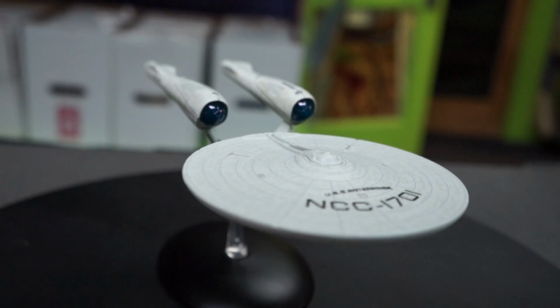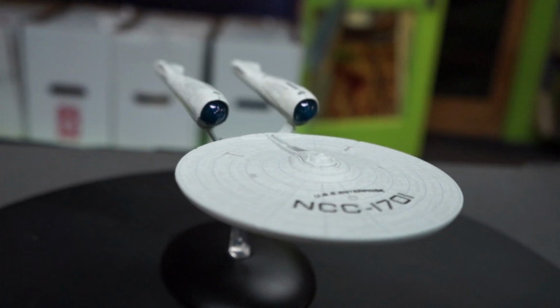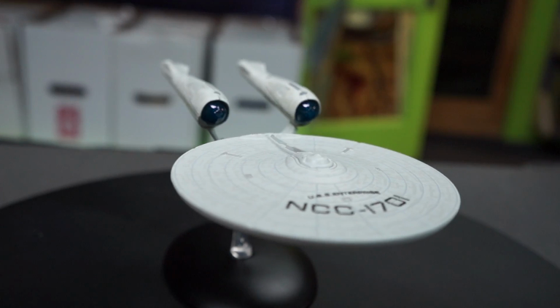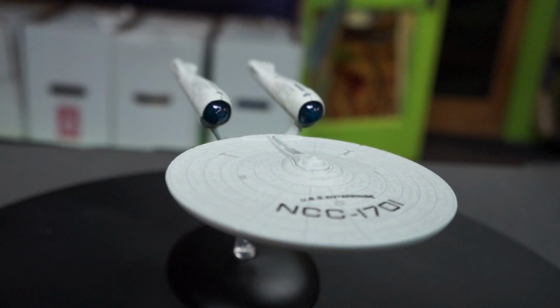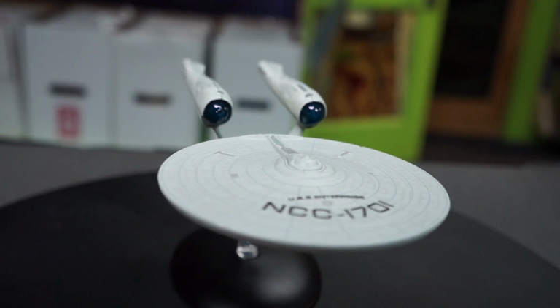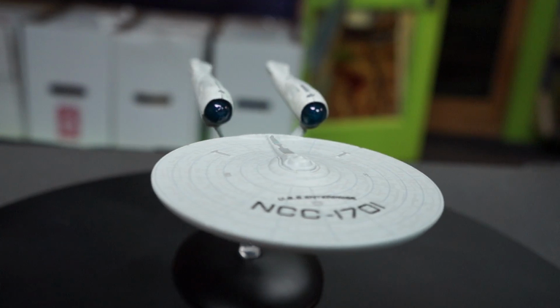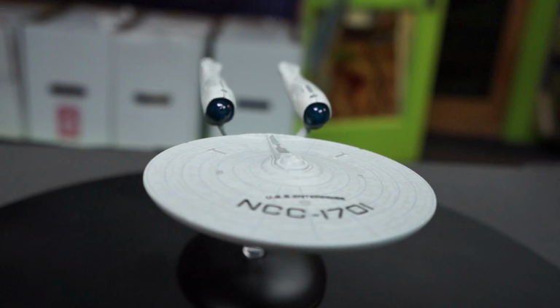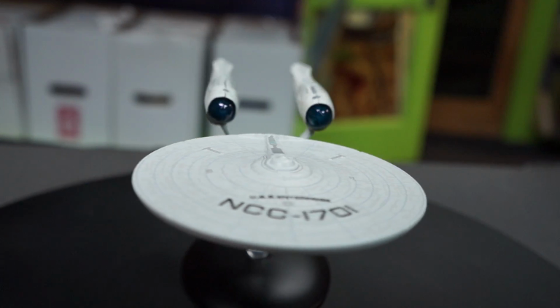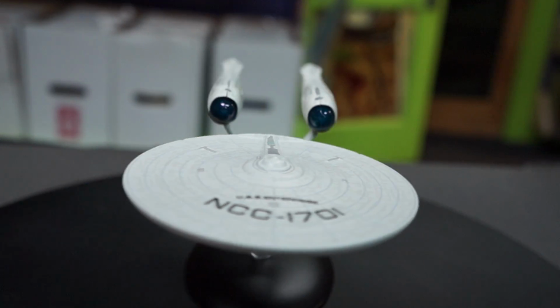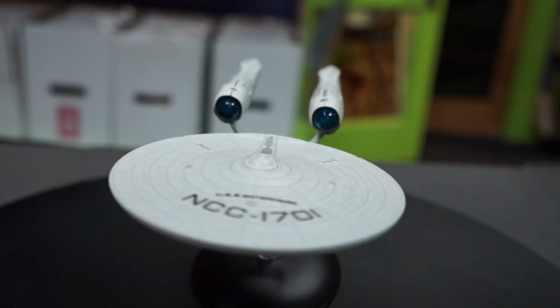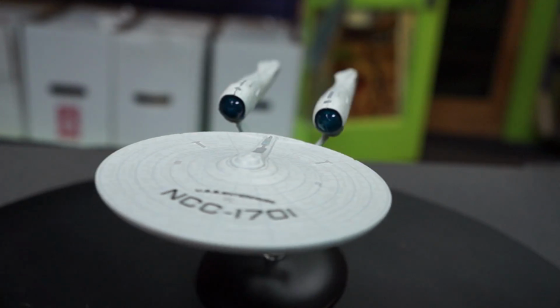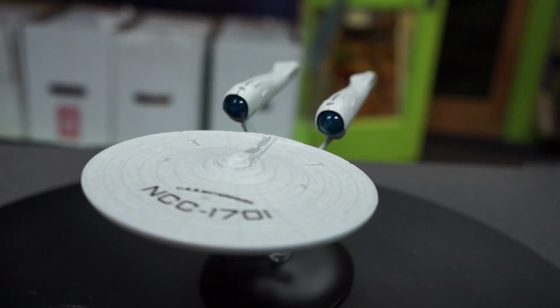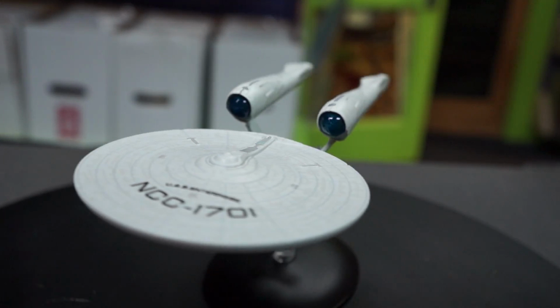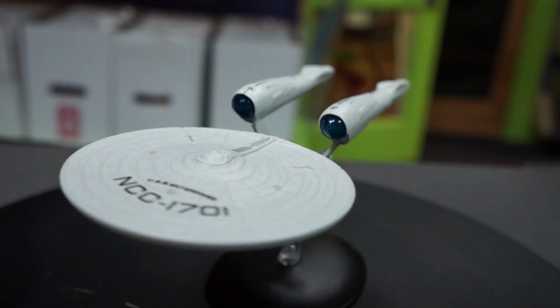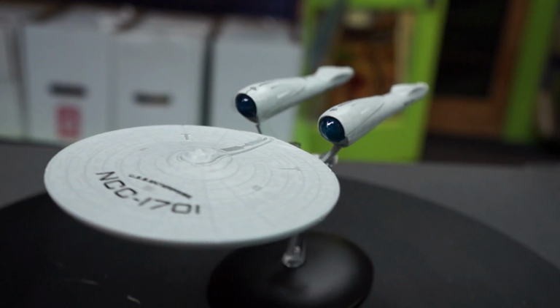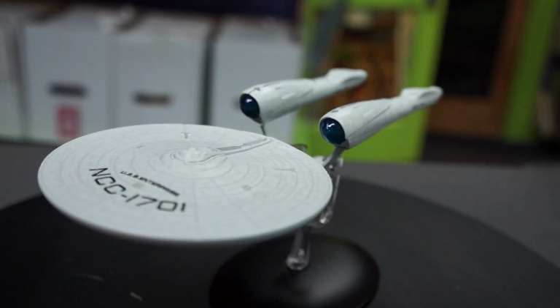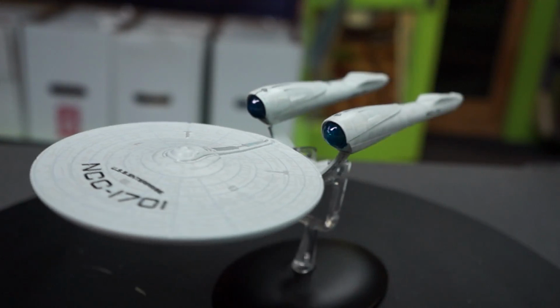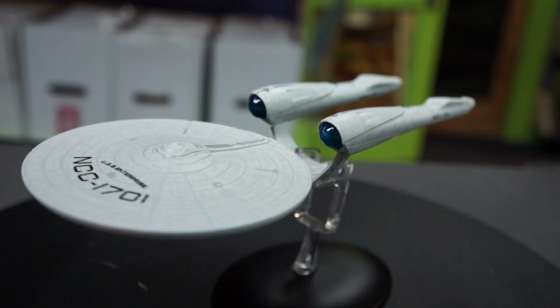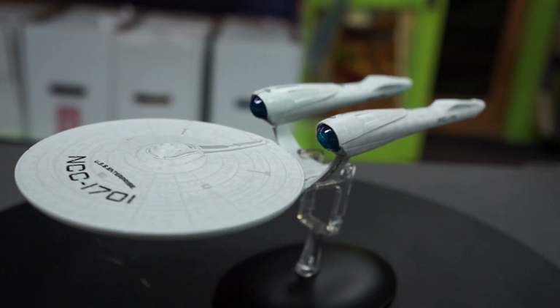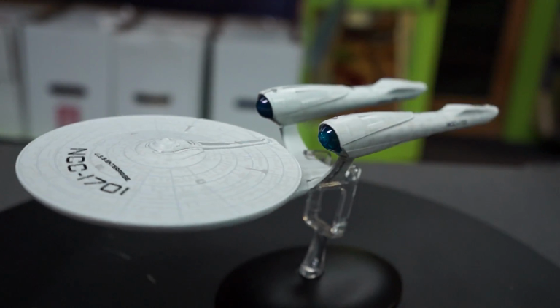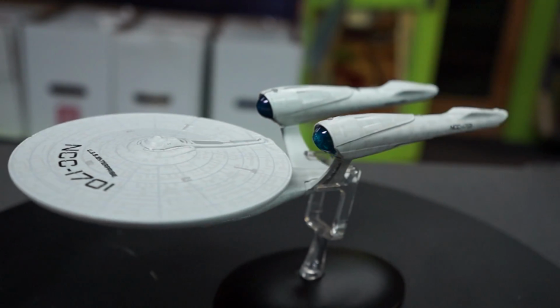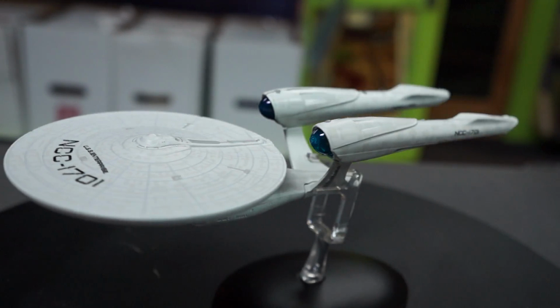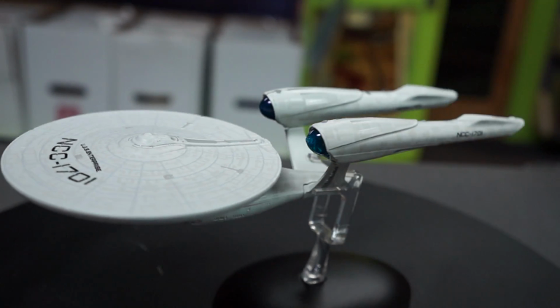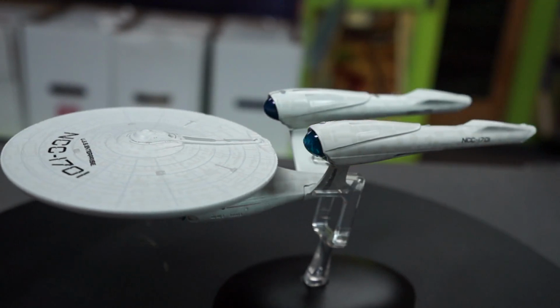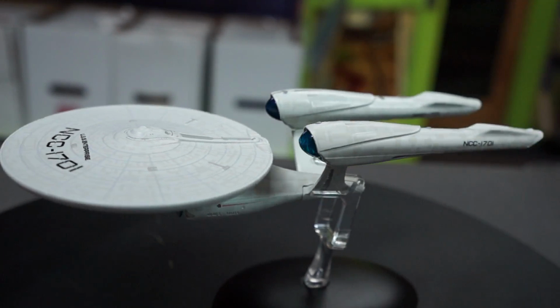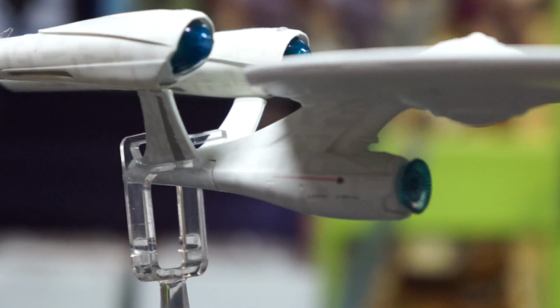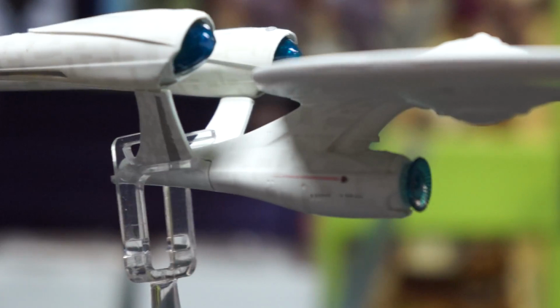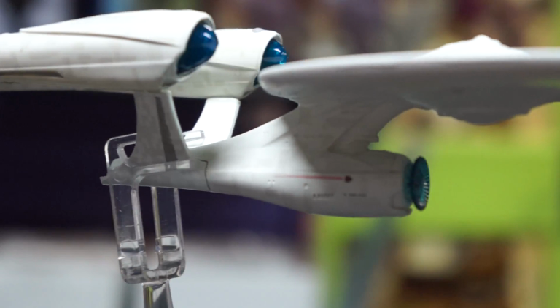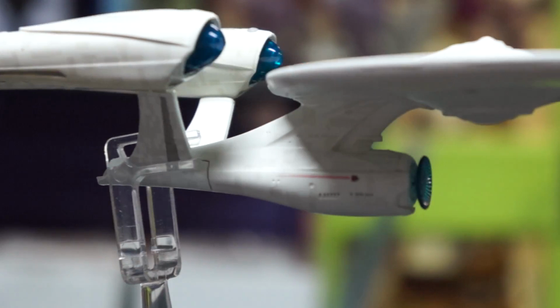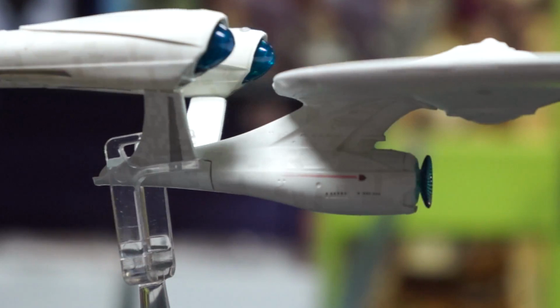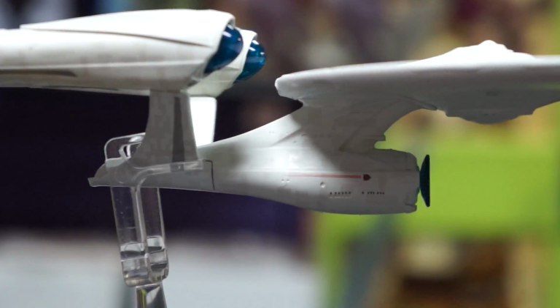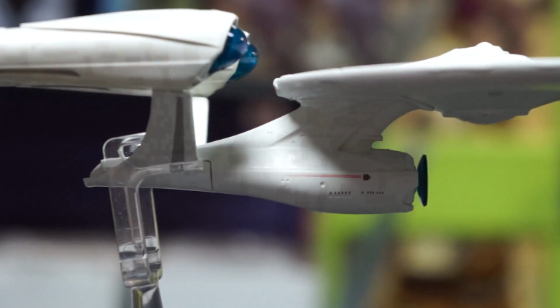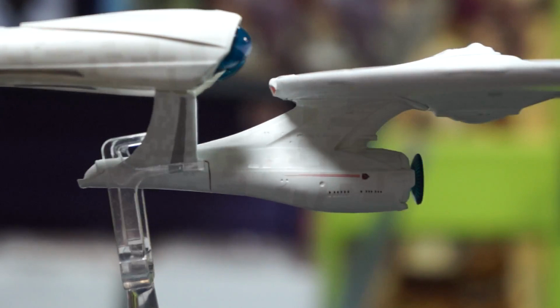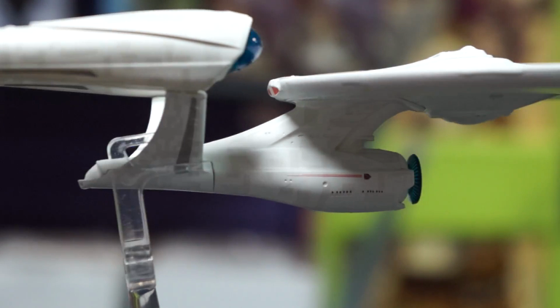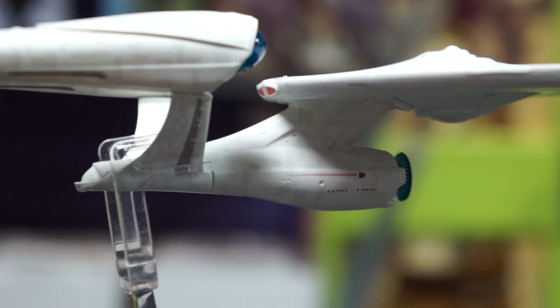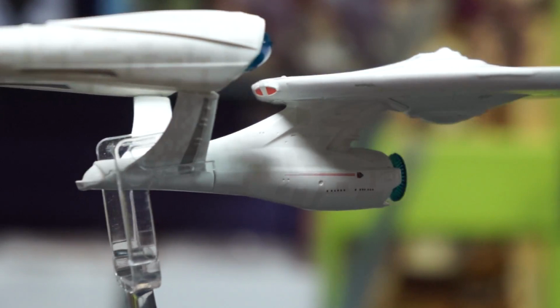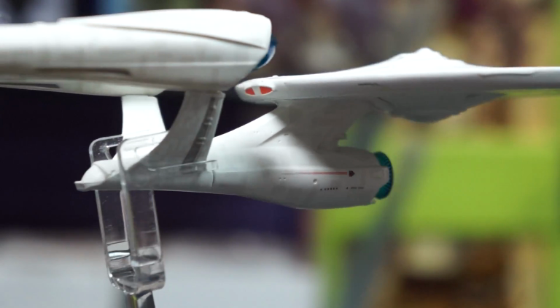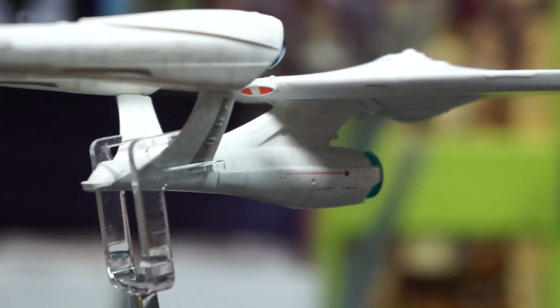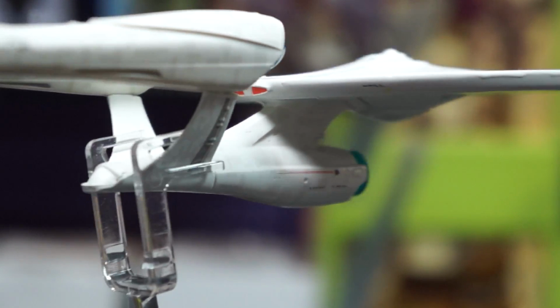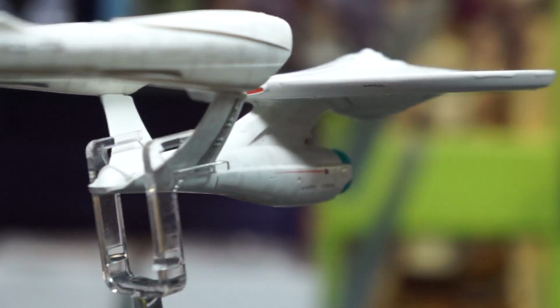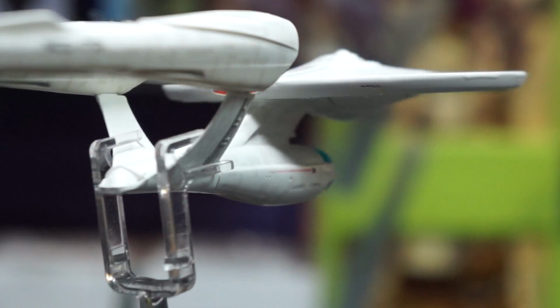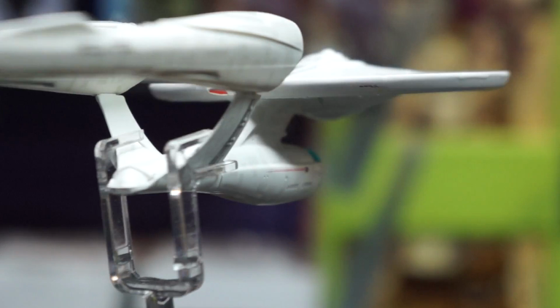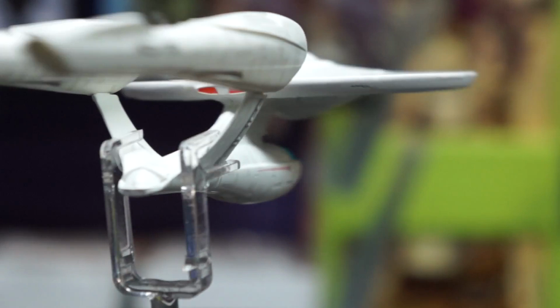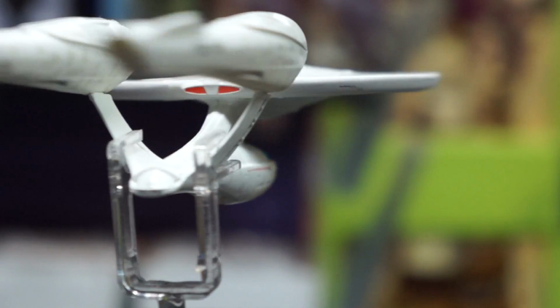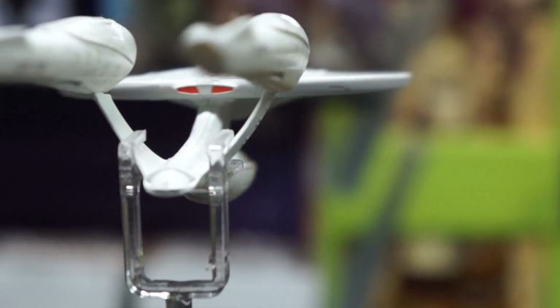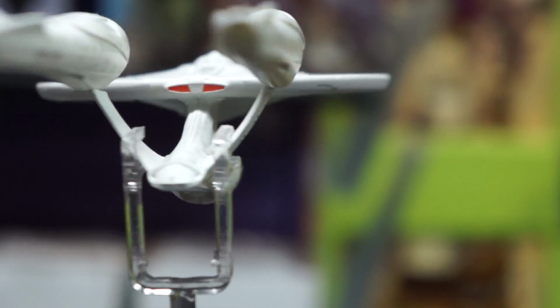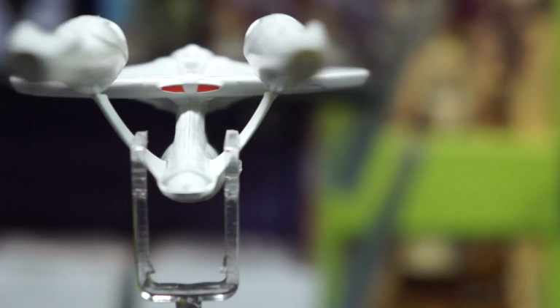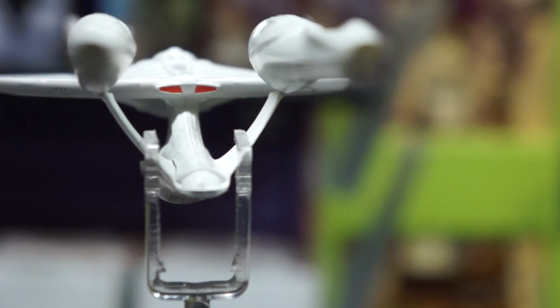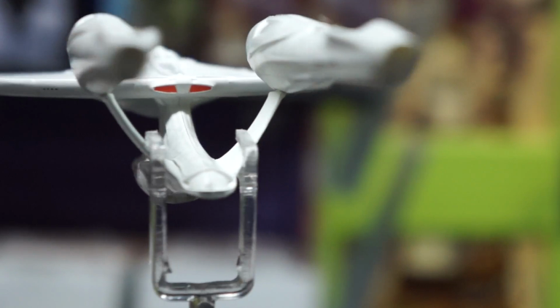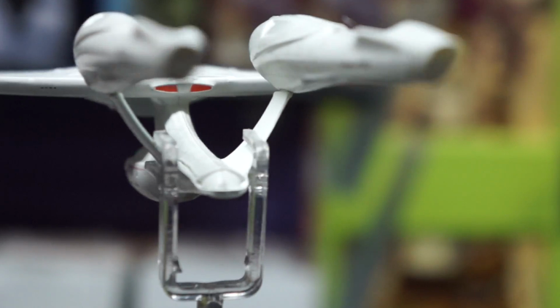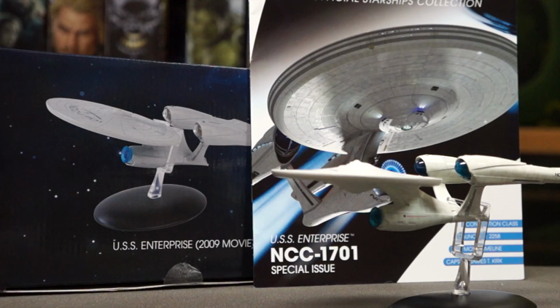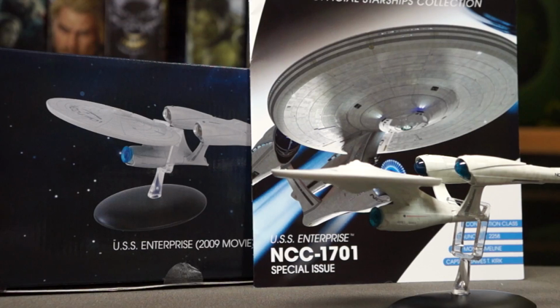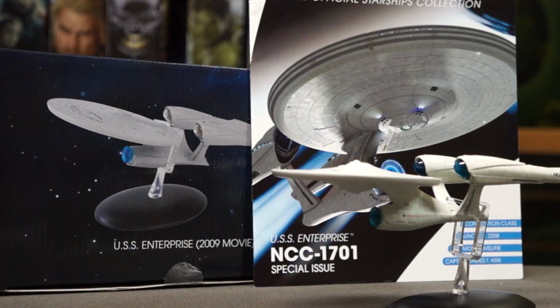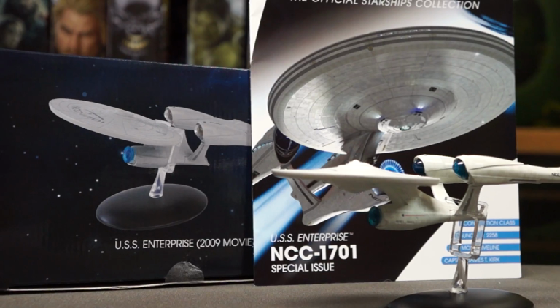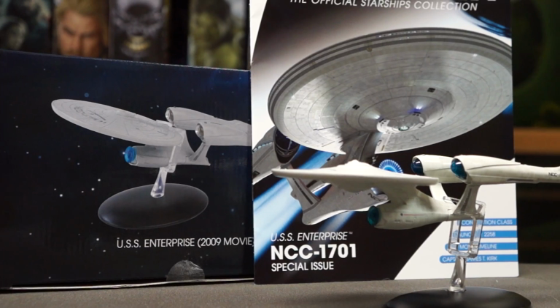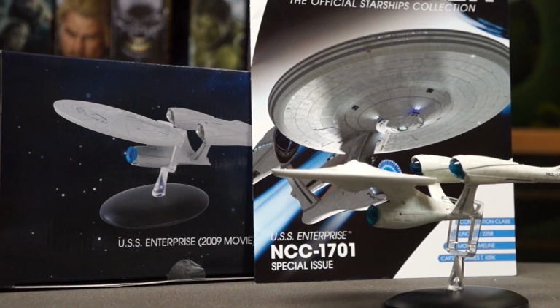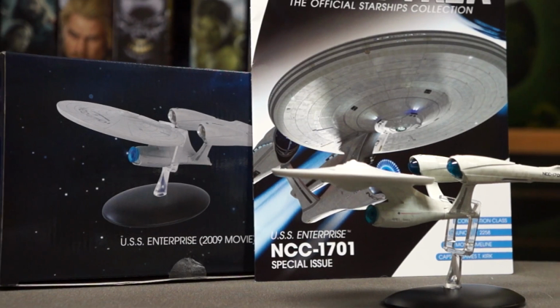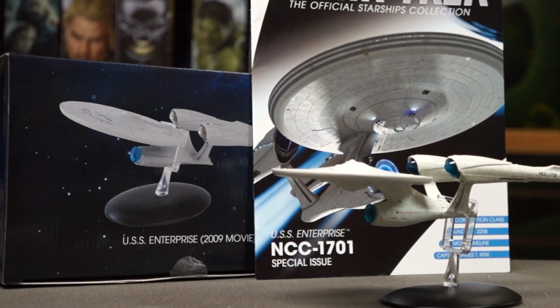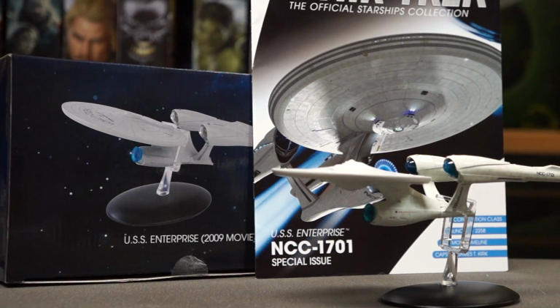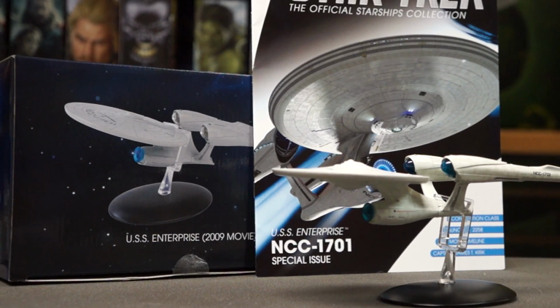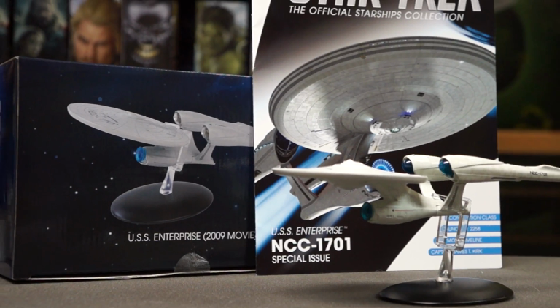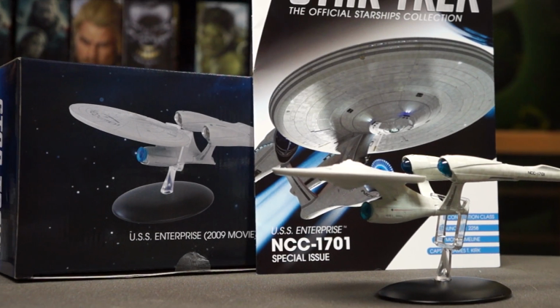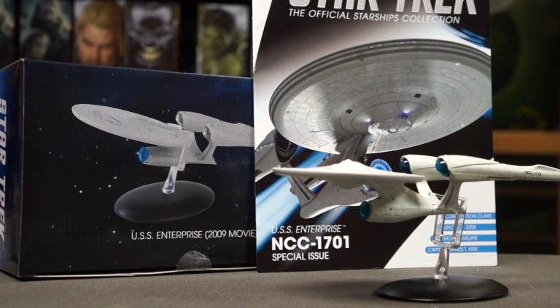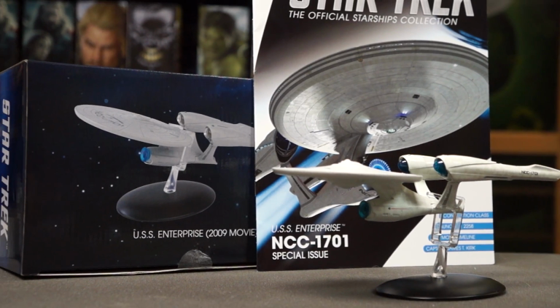The vehicle measures approximately 5 inches long, 3.5 inches wide, and 2 inches tall, and comes with a collector's magazine.